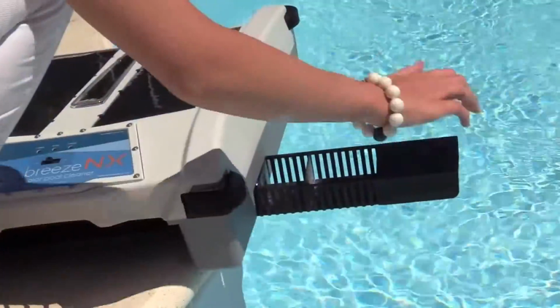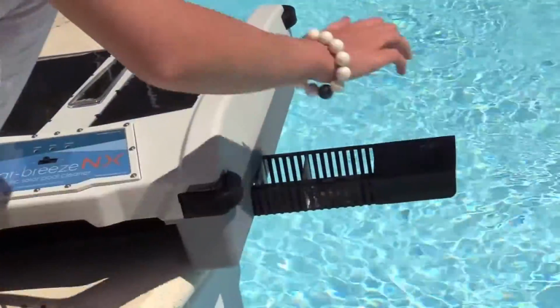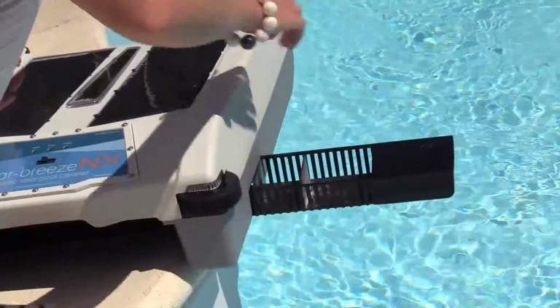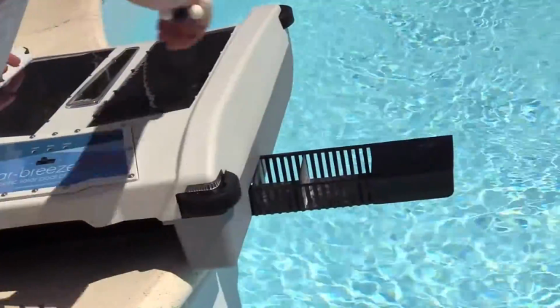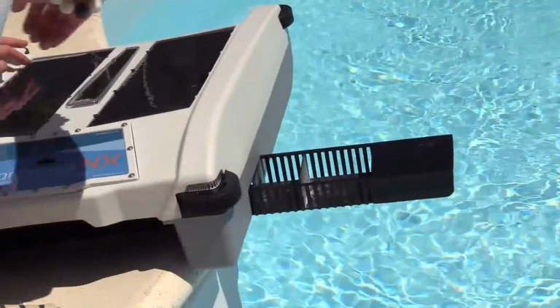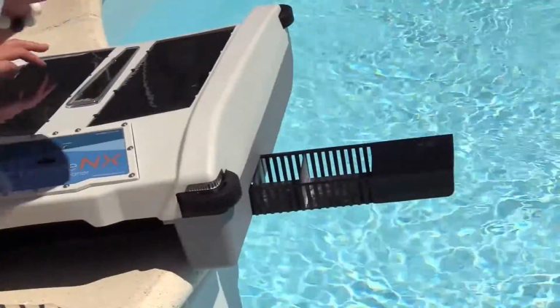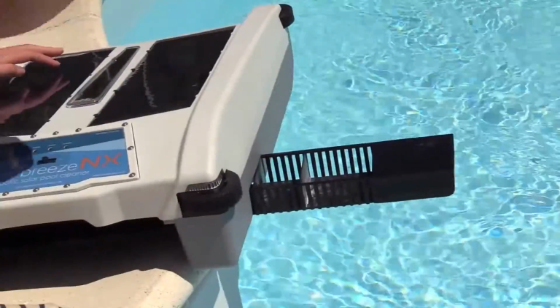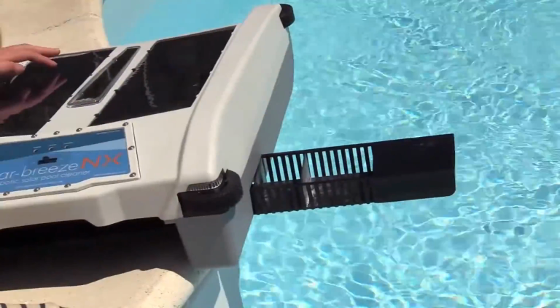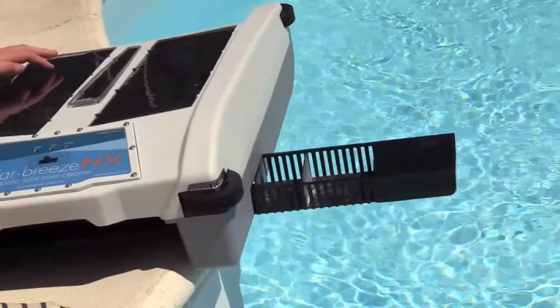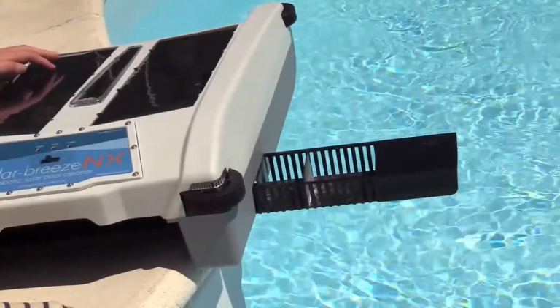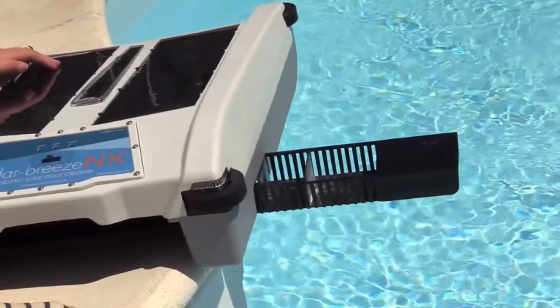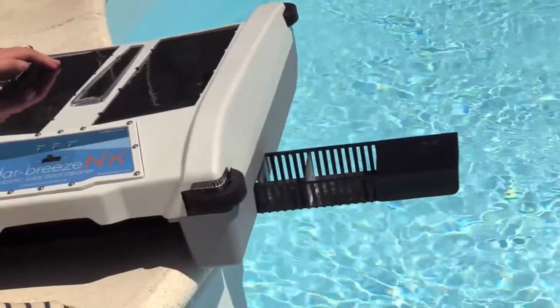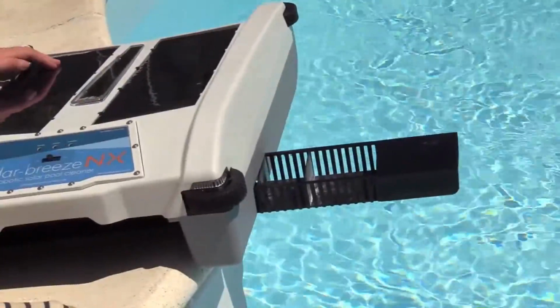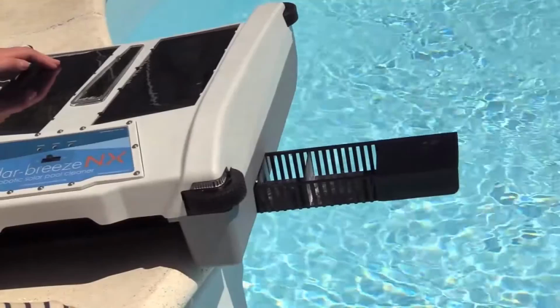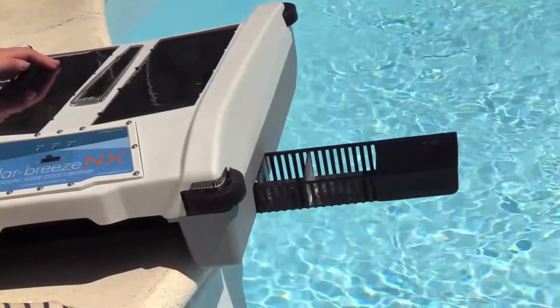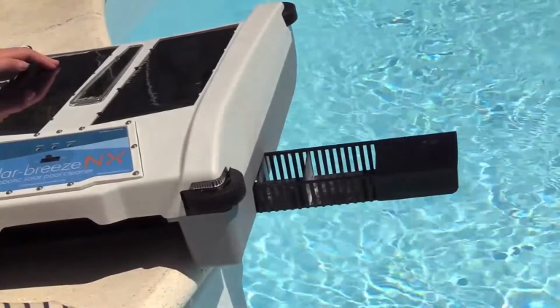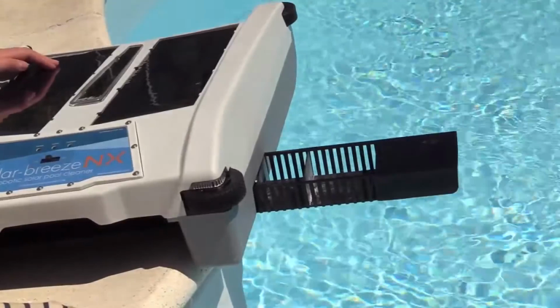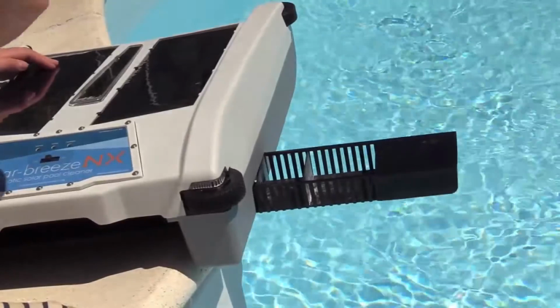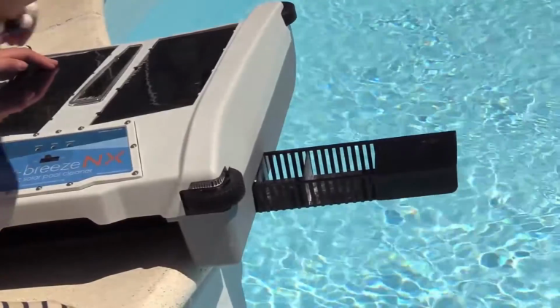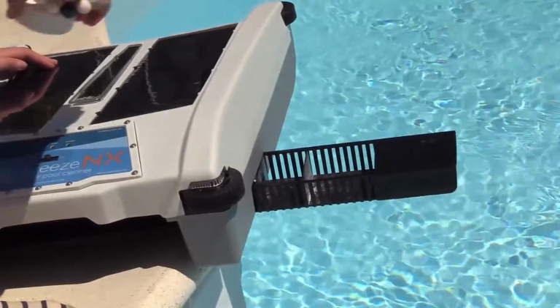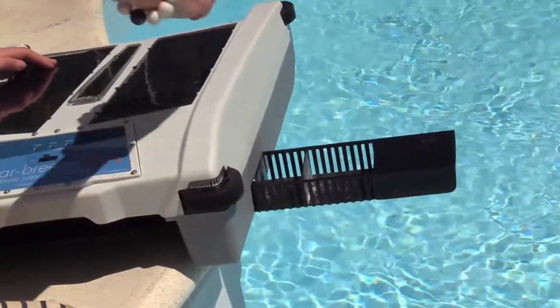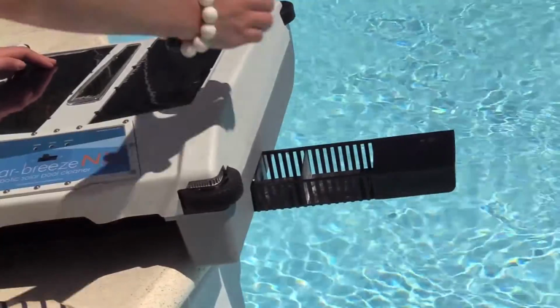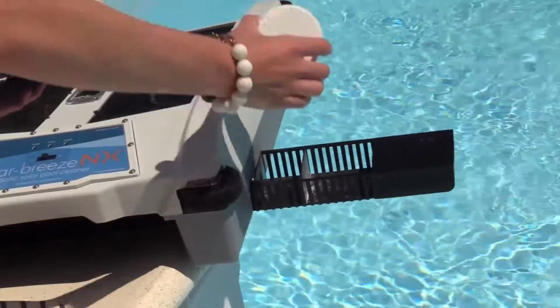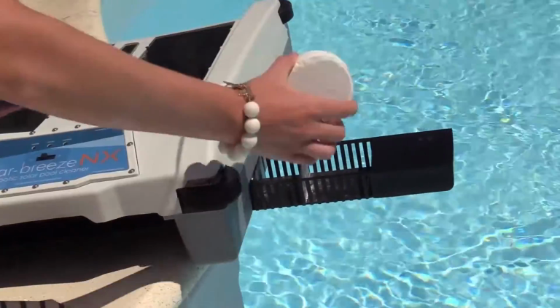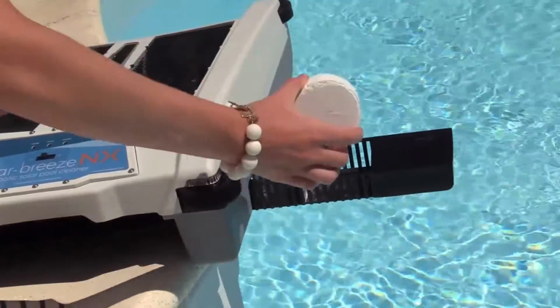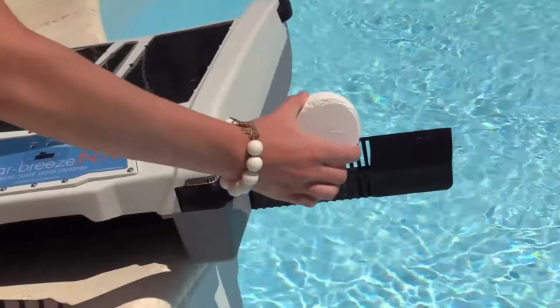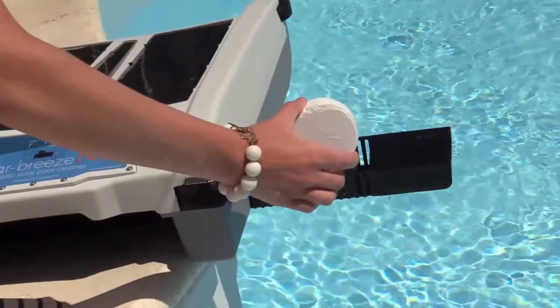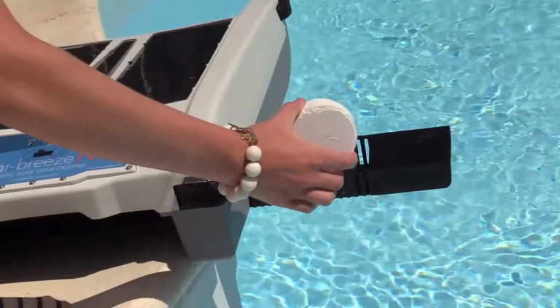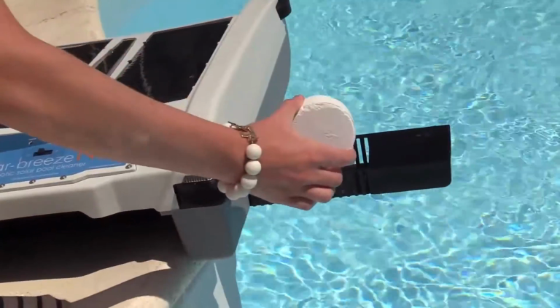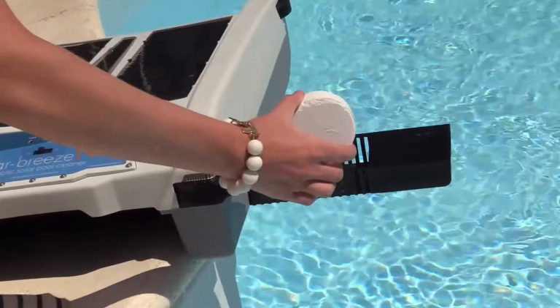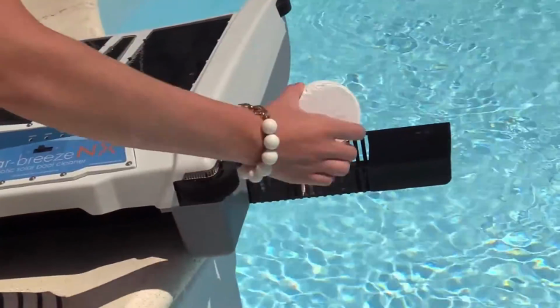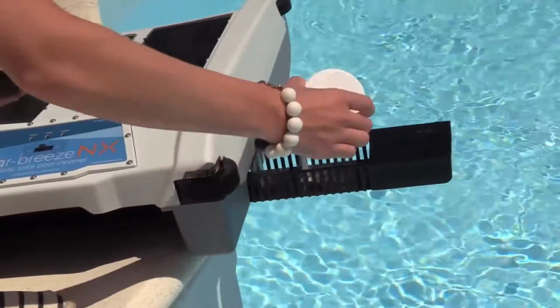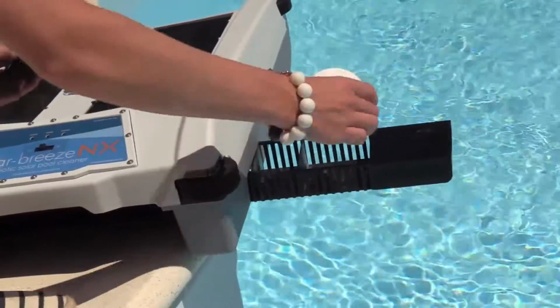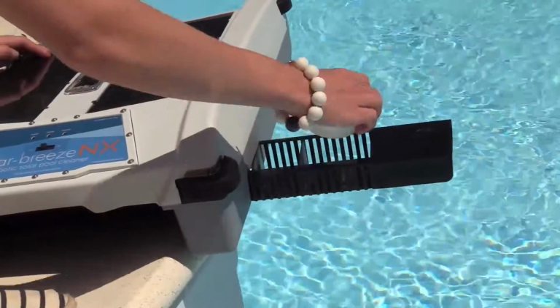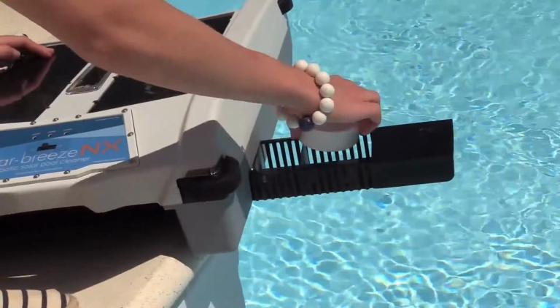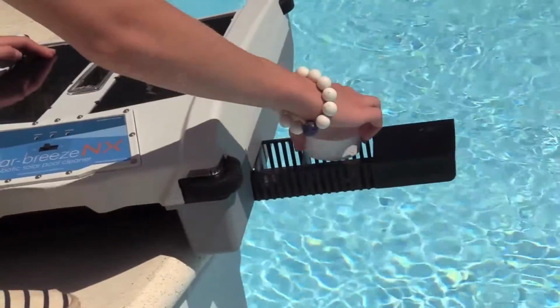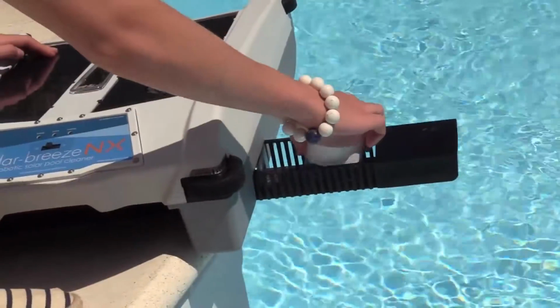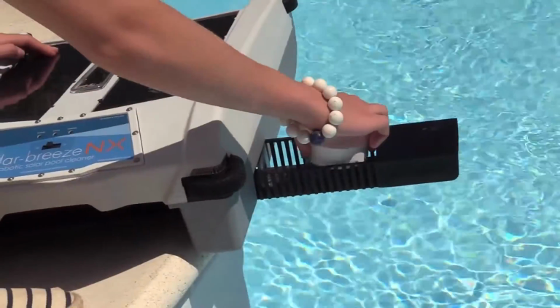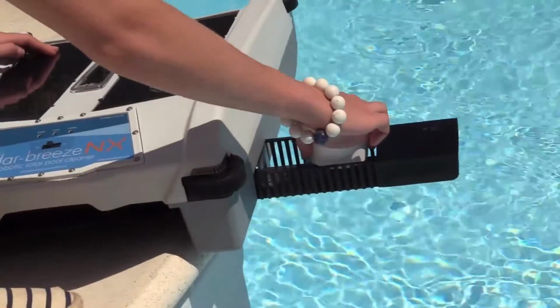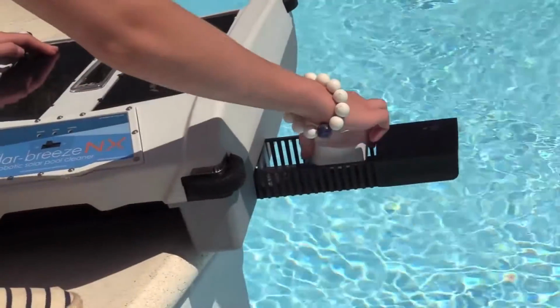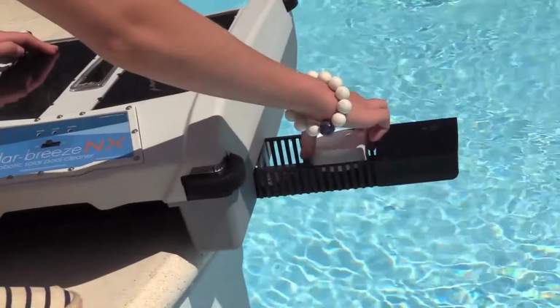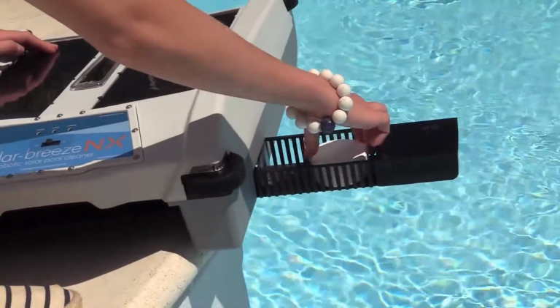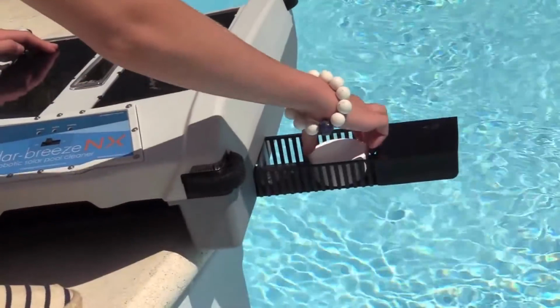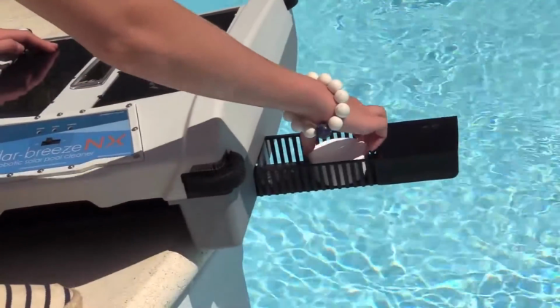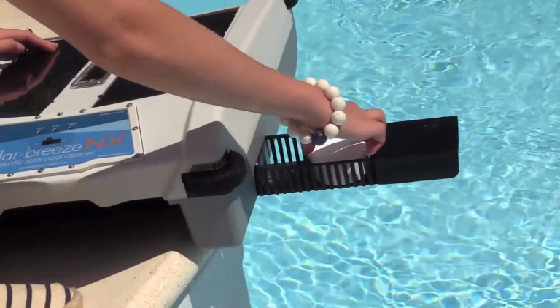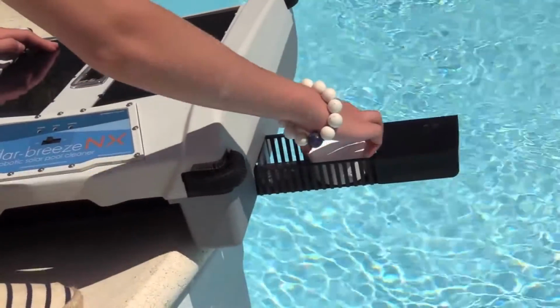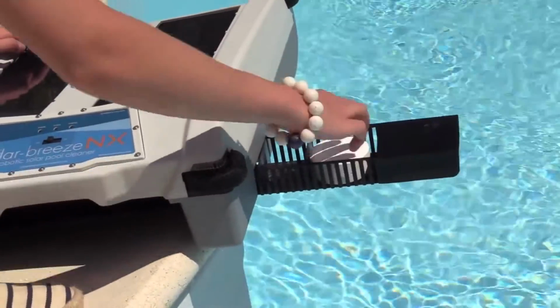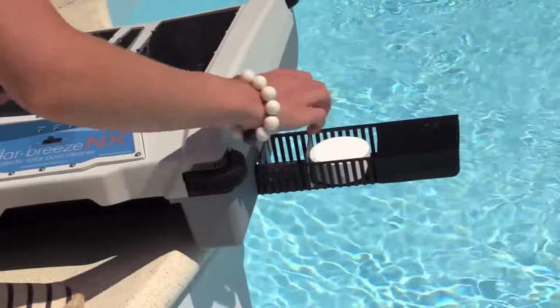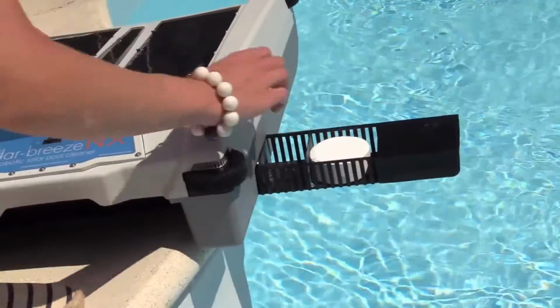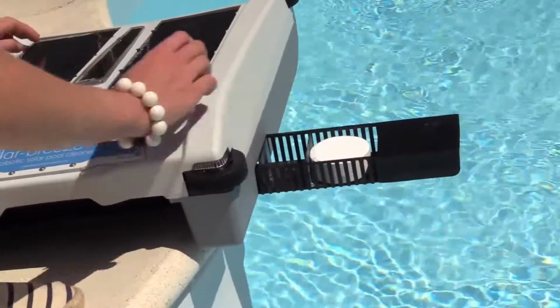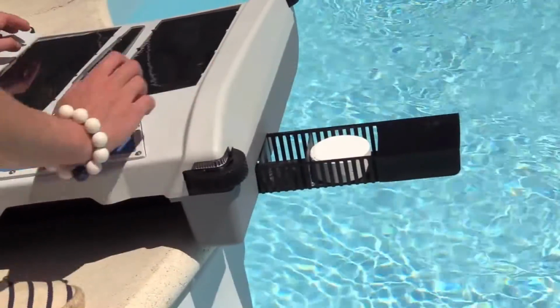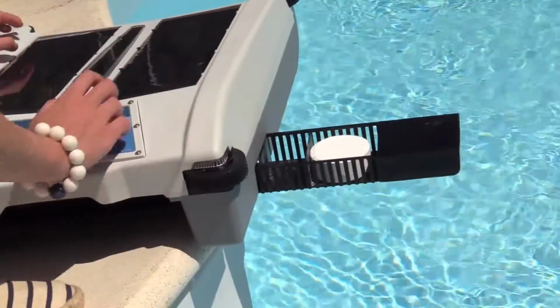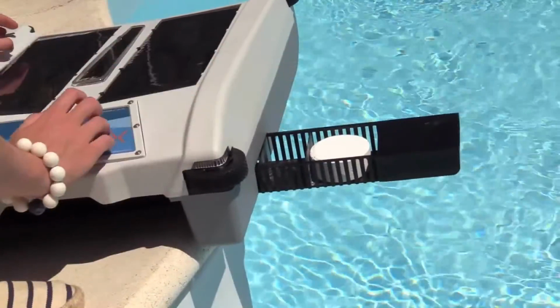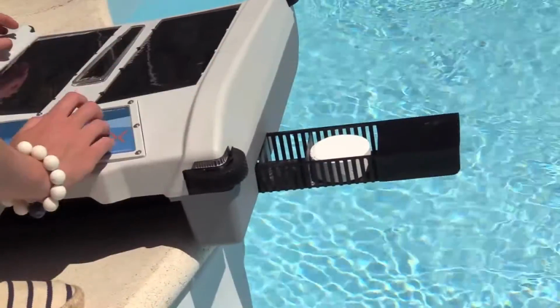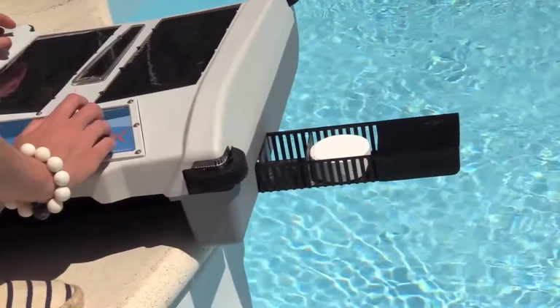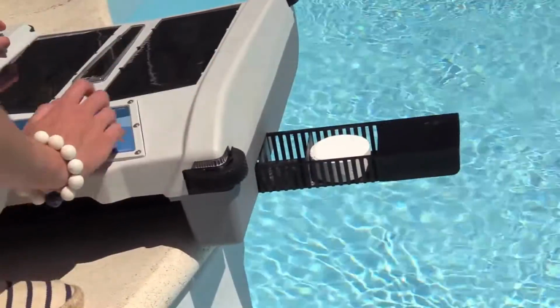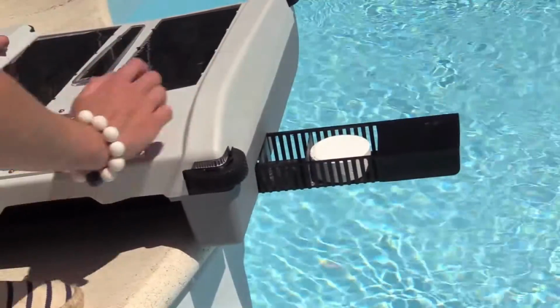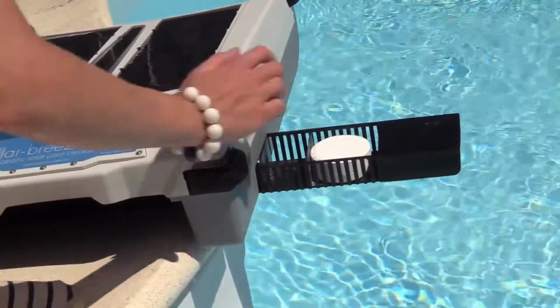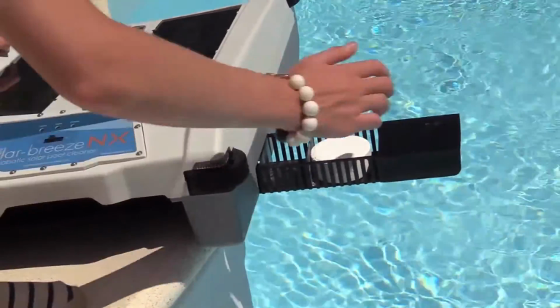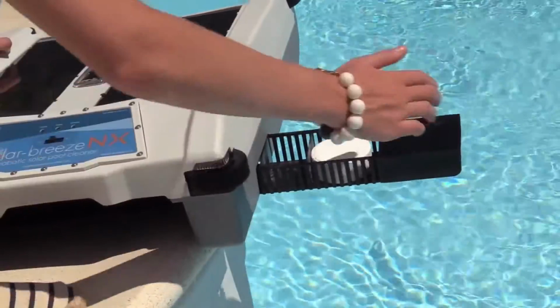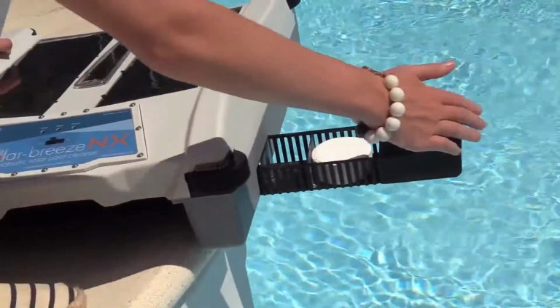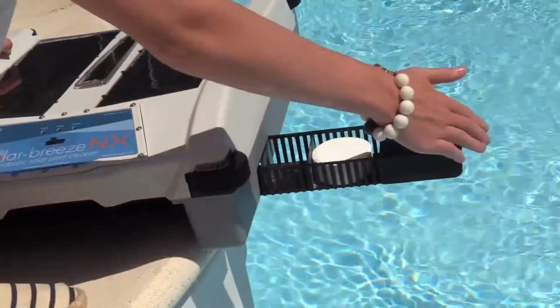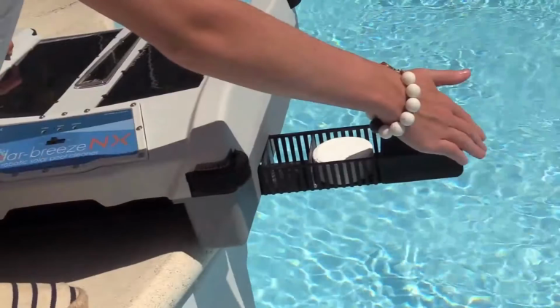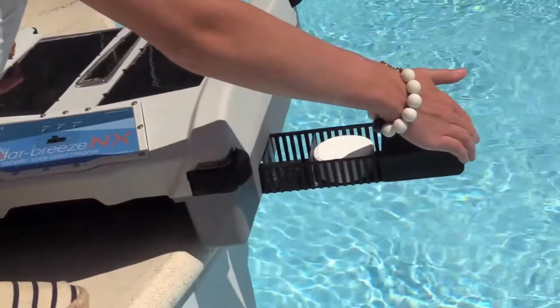SolarBreeze NX also dispenses chlorine throughout the pool via the handy tray which takes up to two tablets.